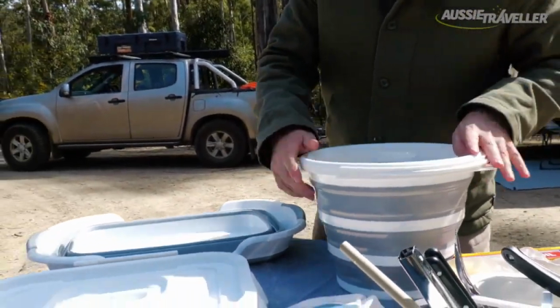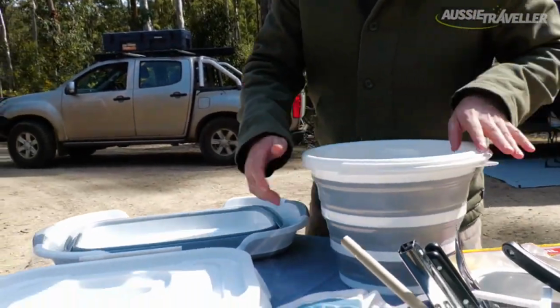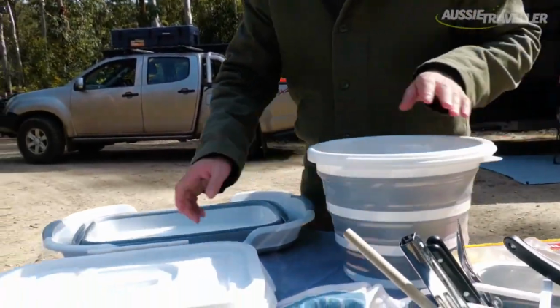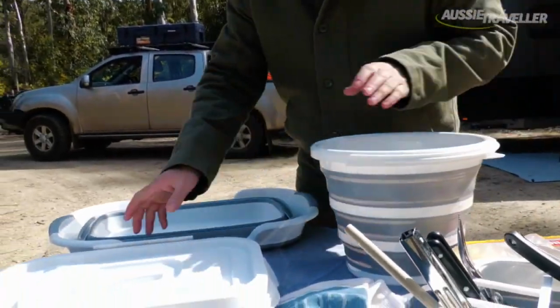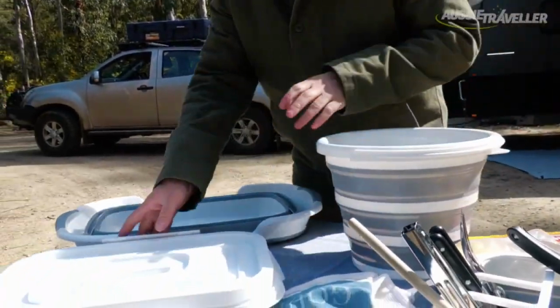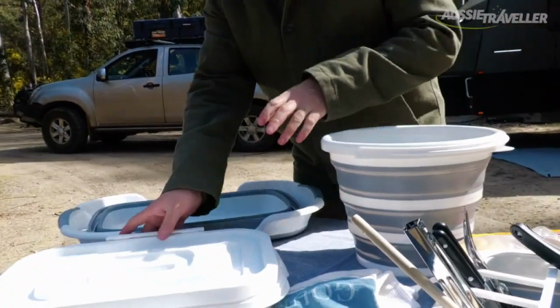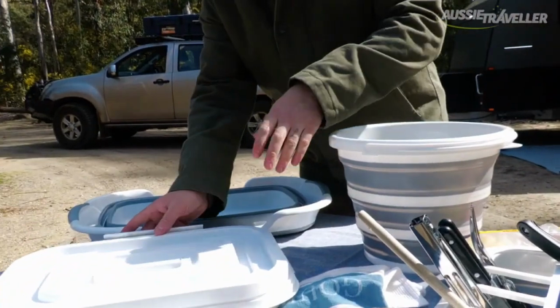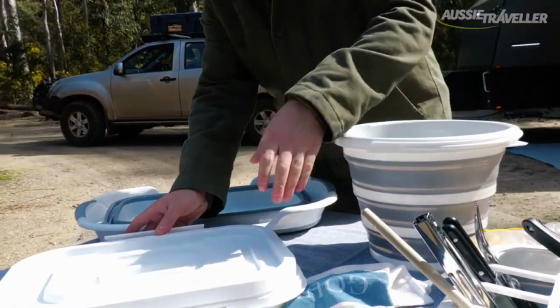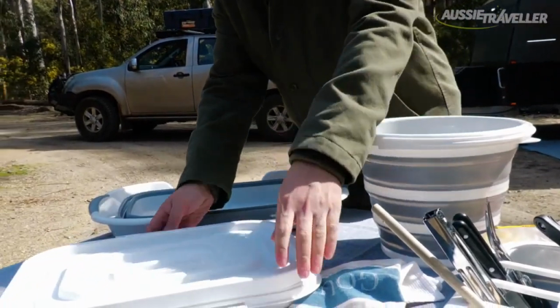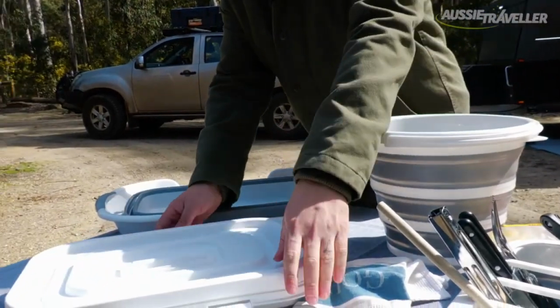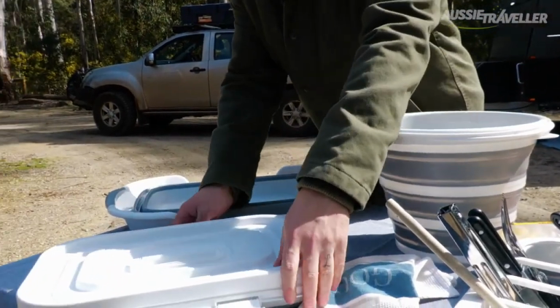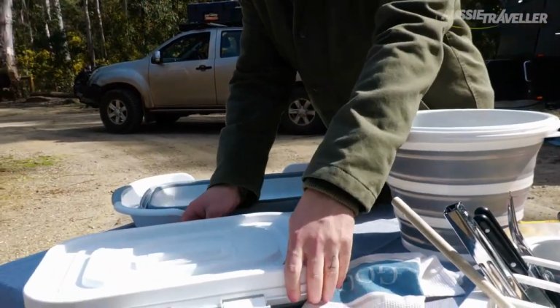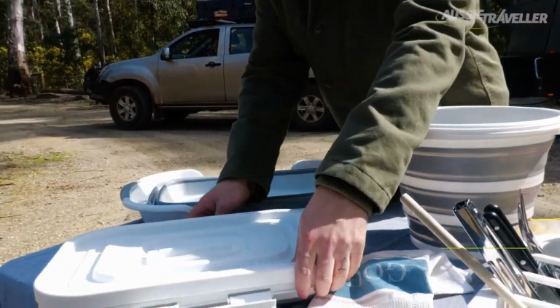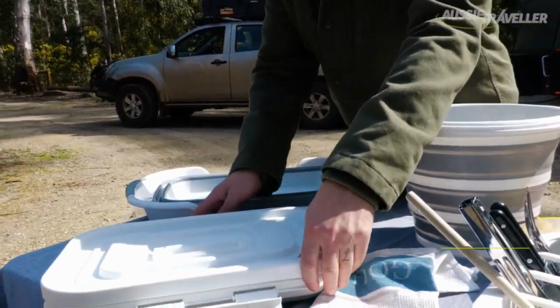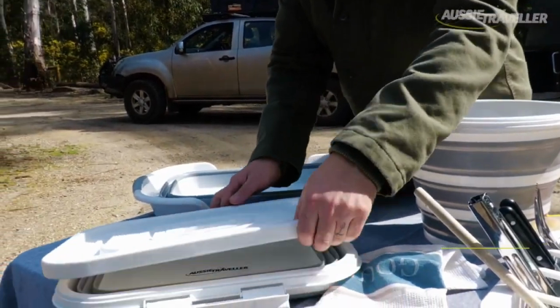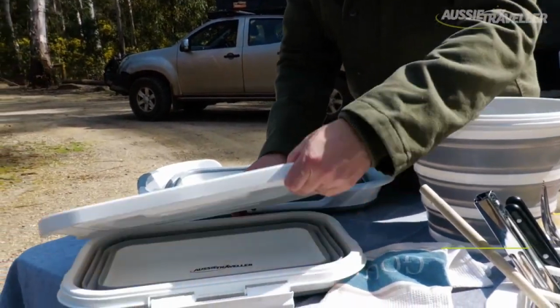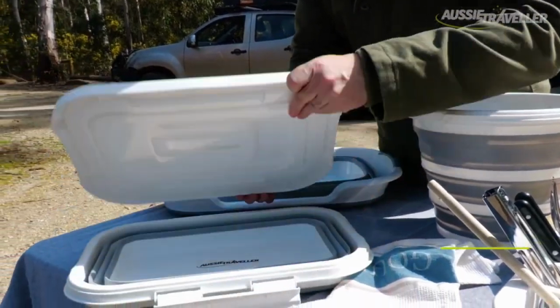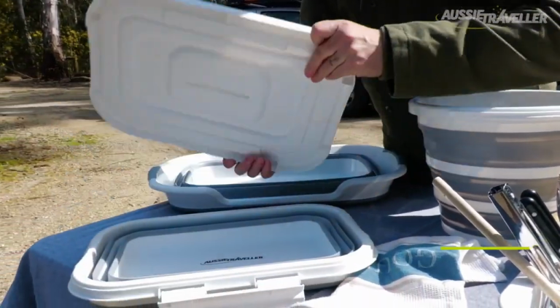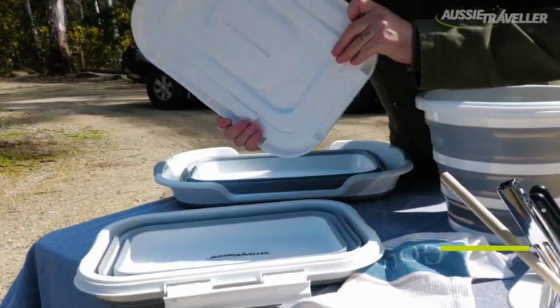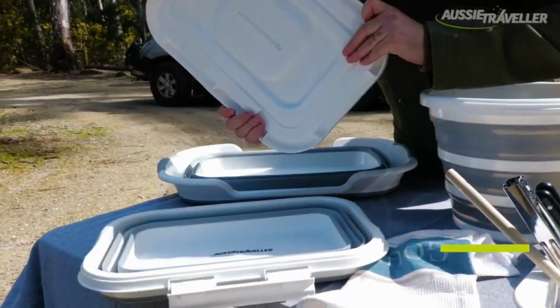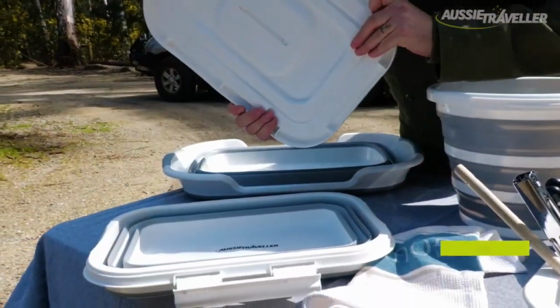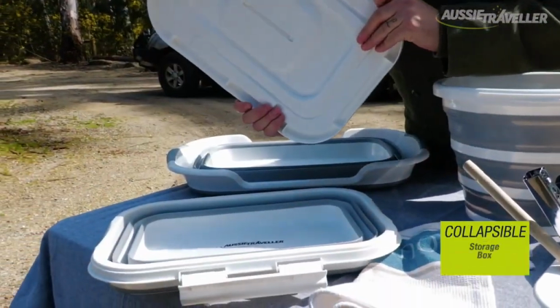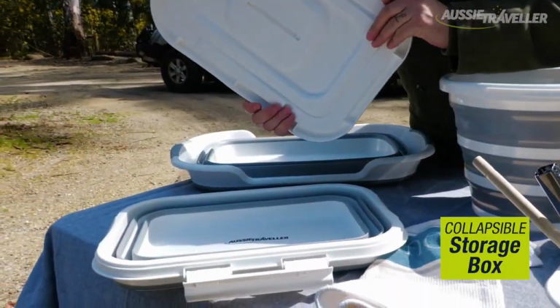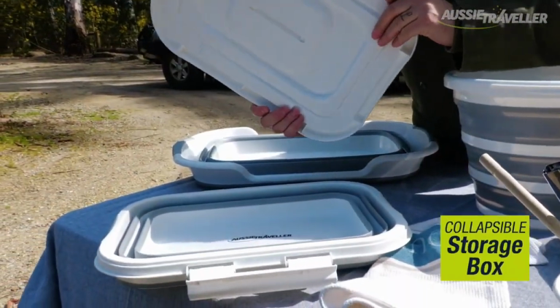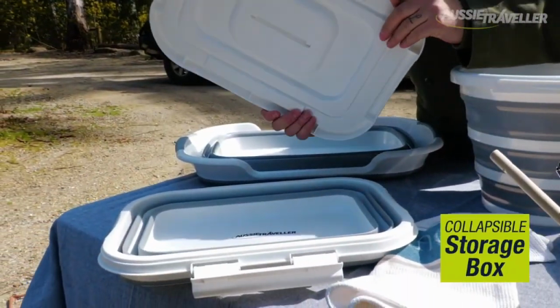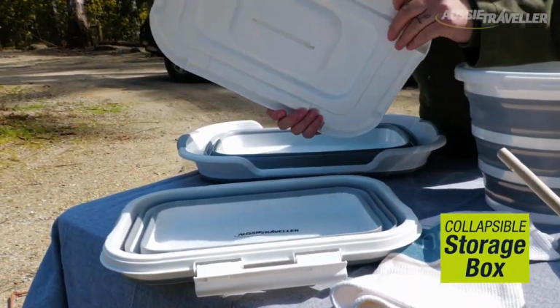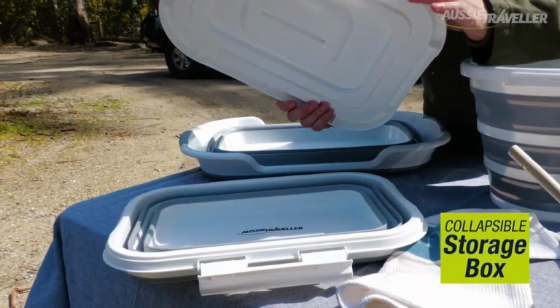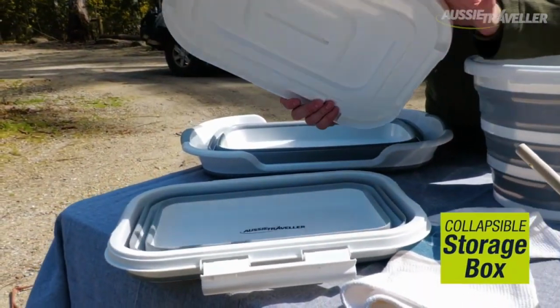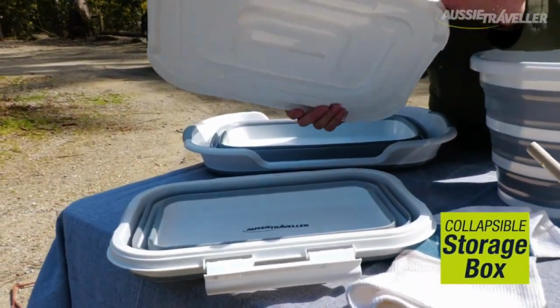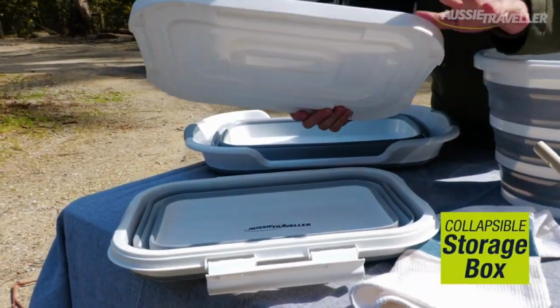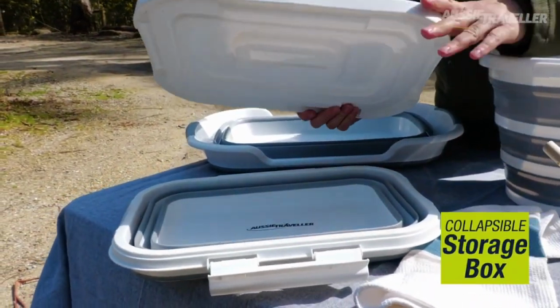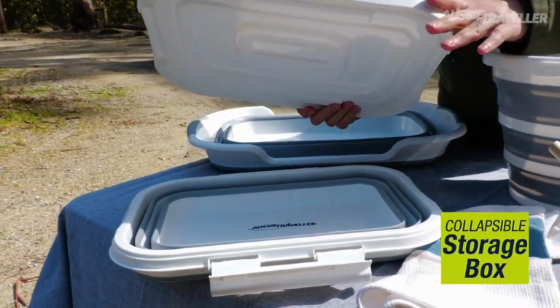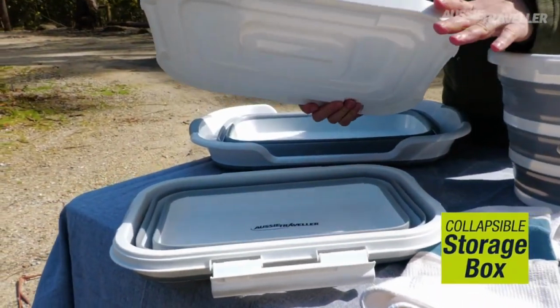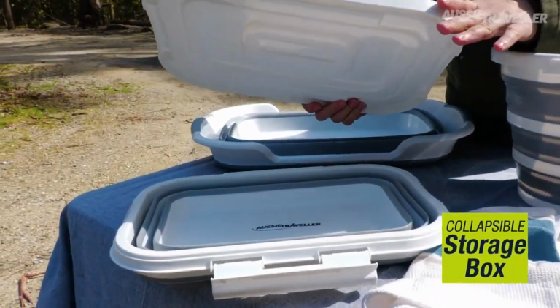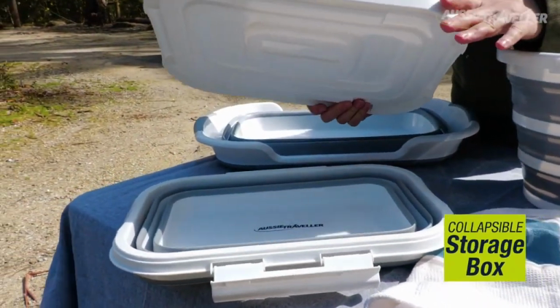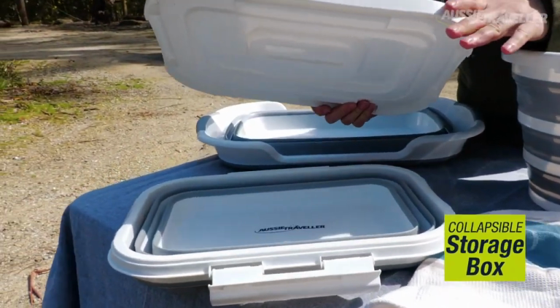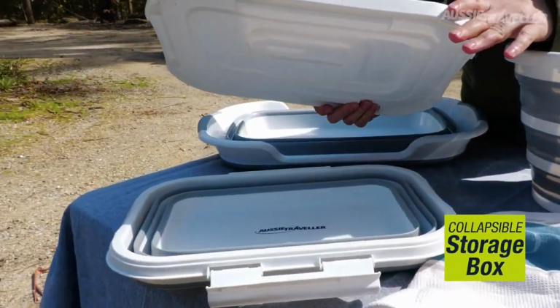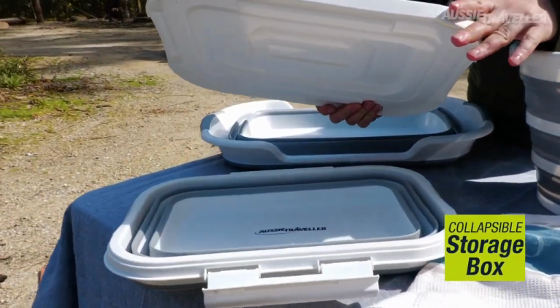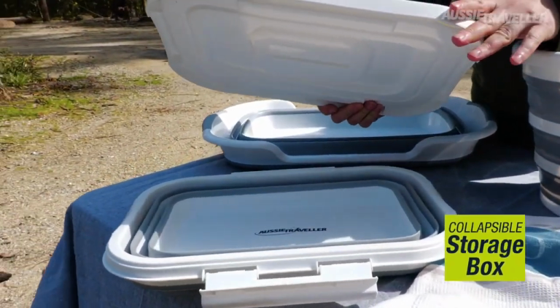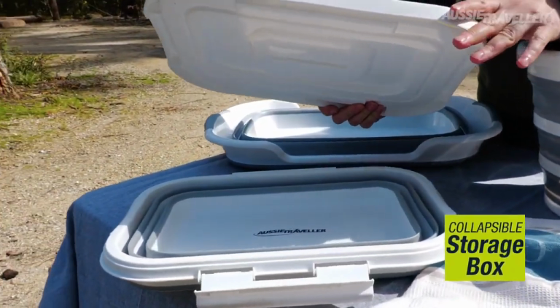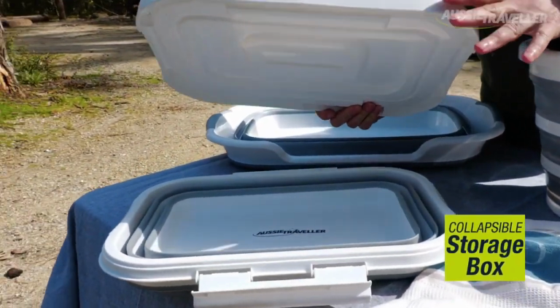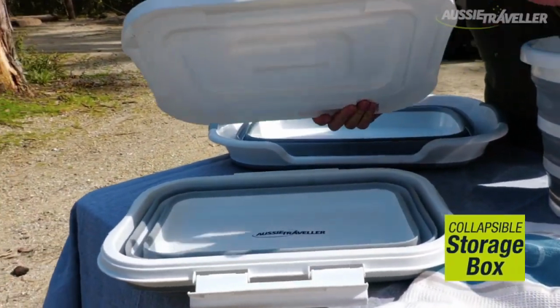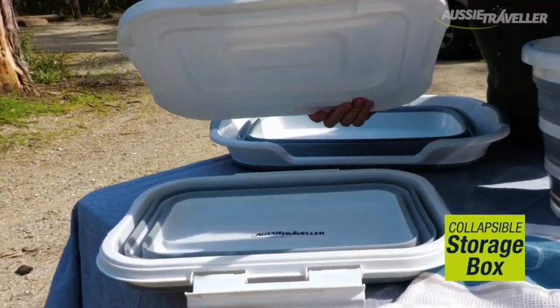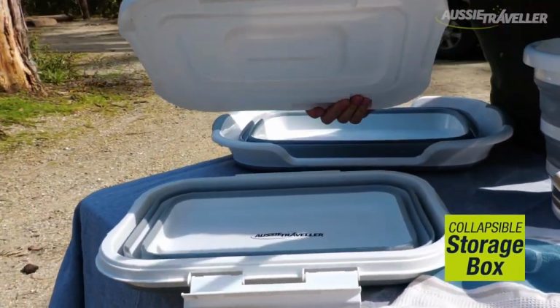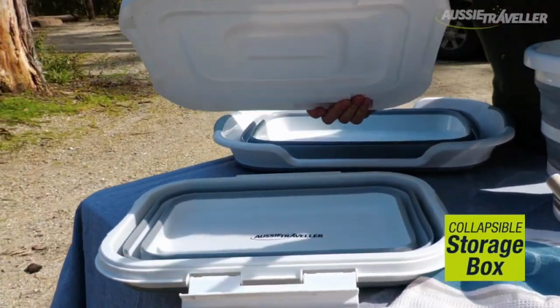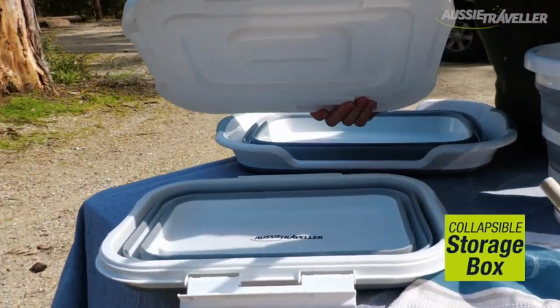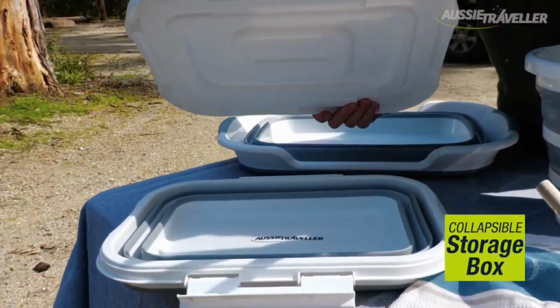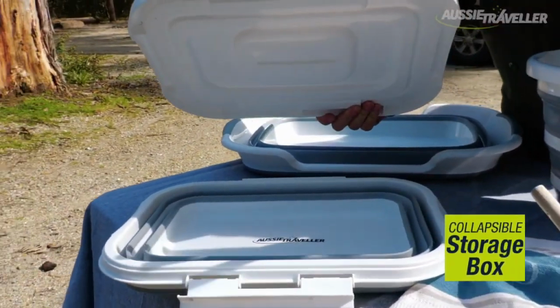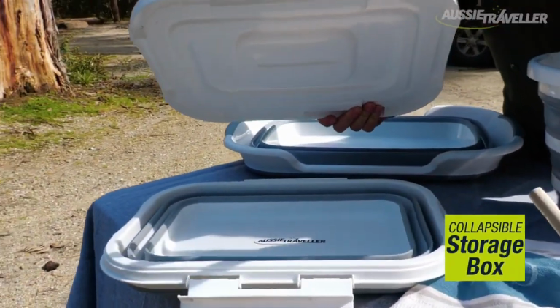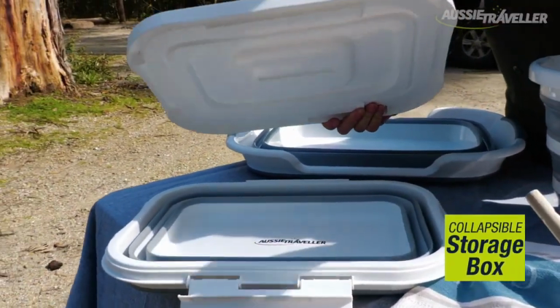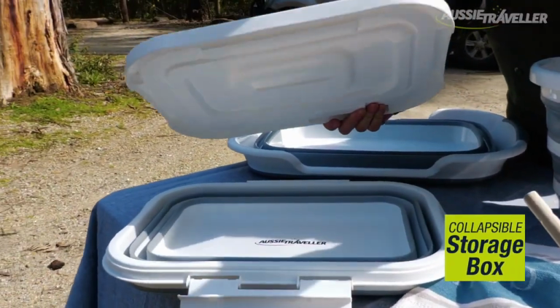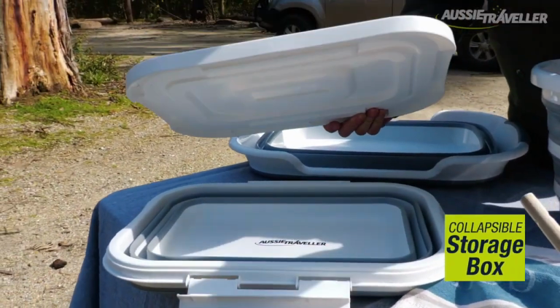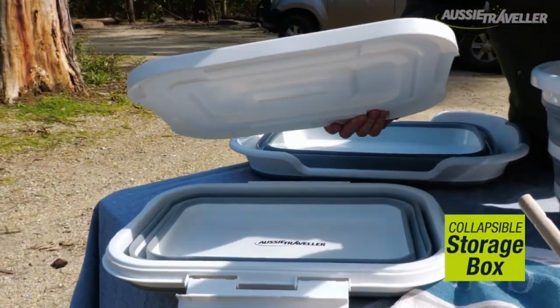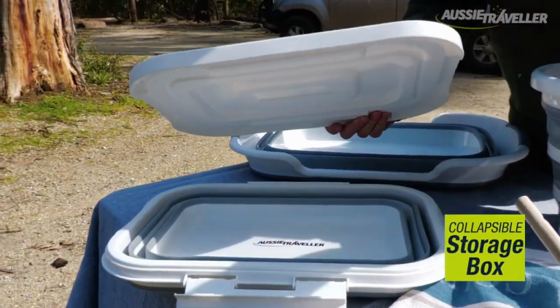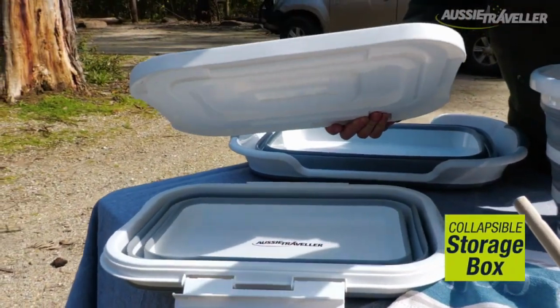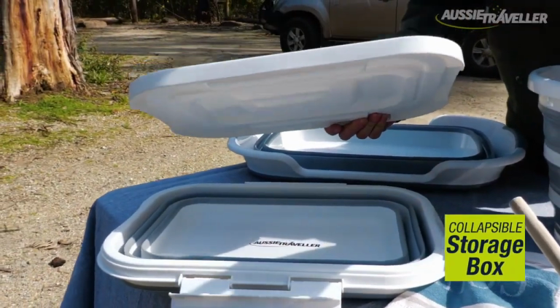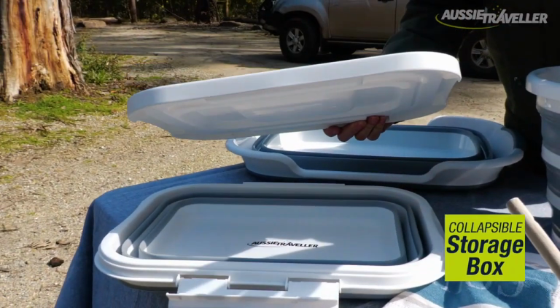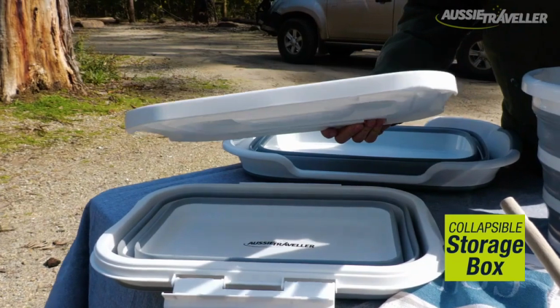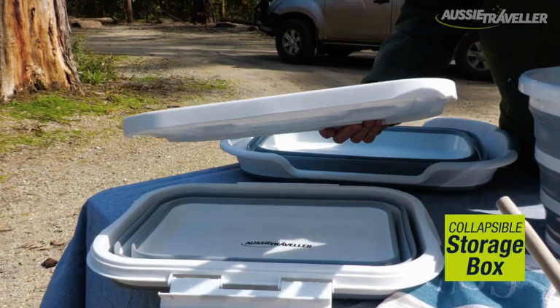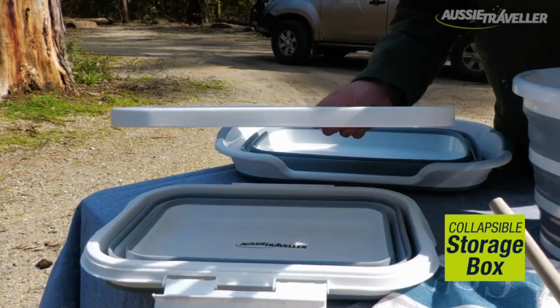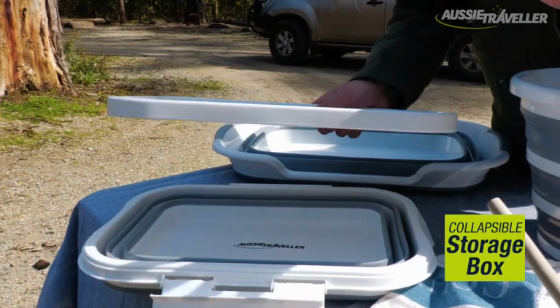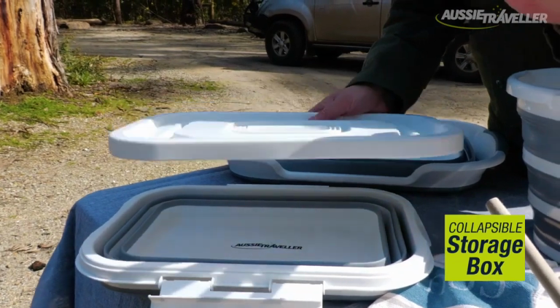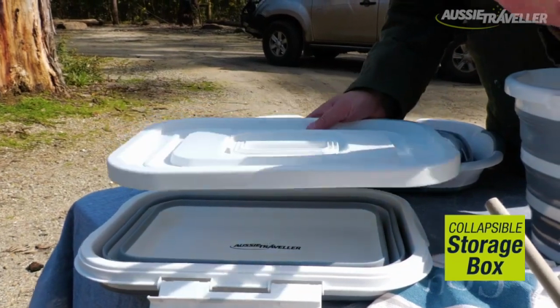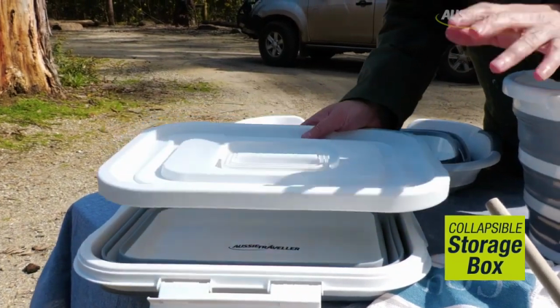We've got a collapsible storage box here with a lid, so this can be used inside the caravan or you can put it in your car wherever you need.